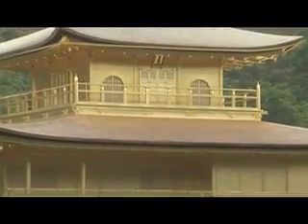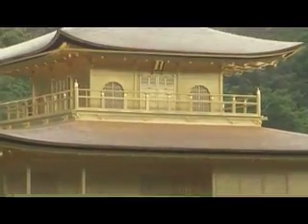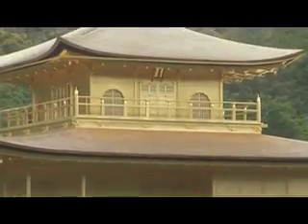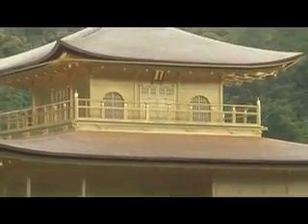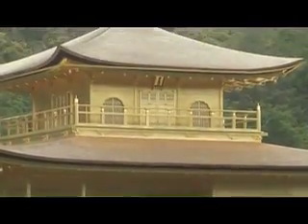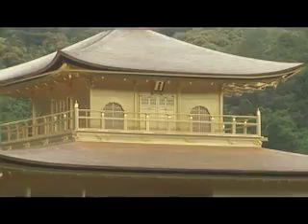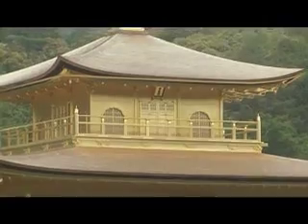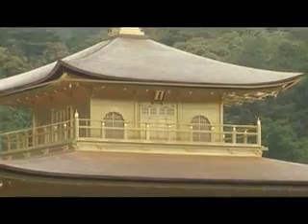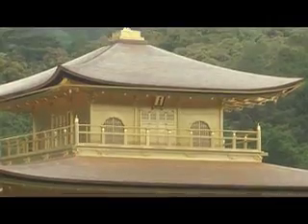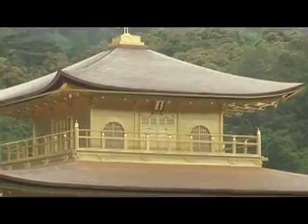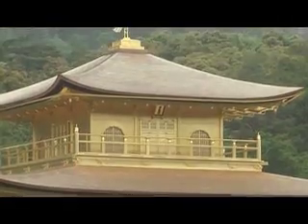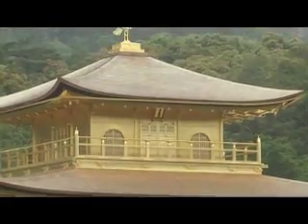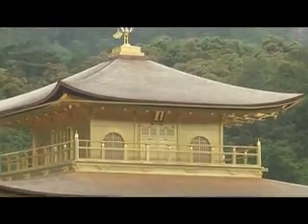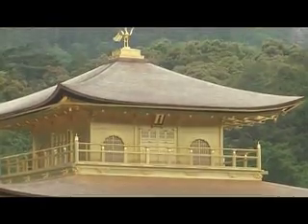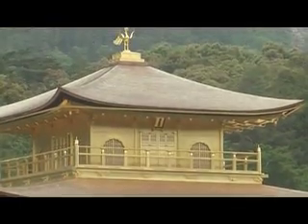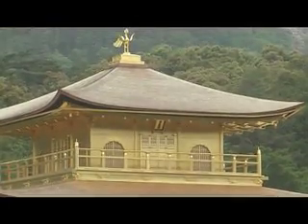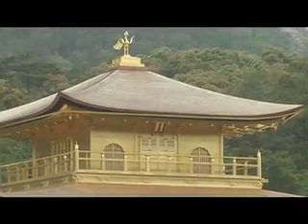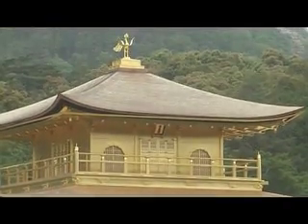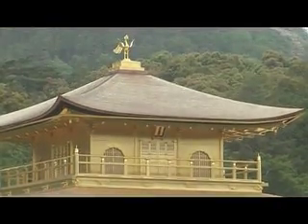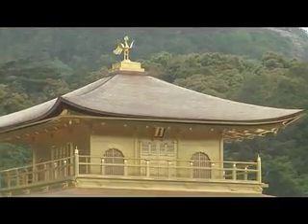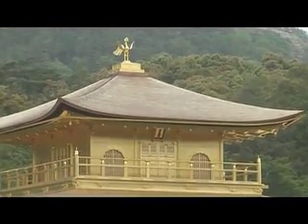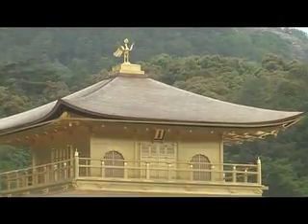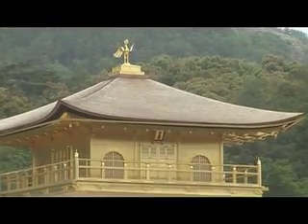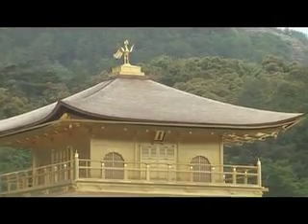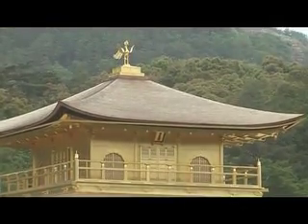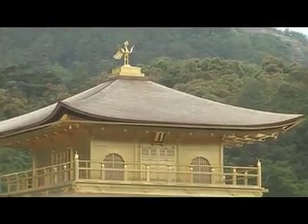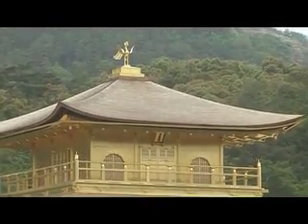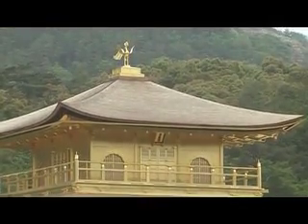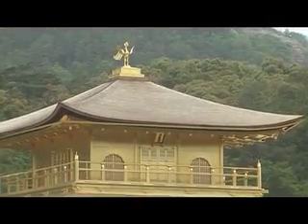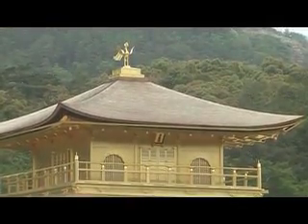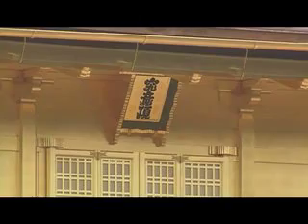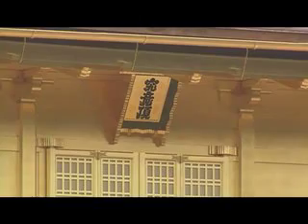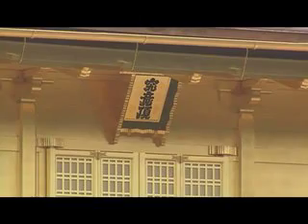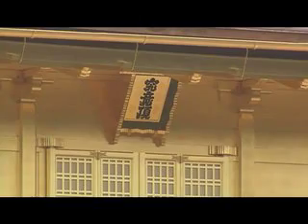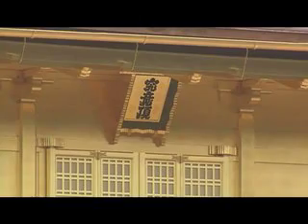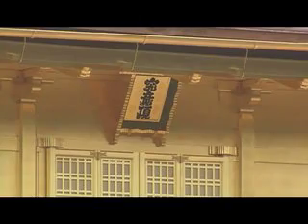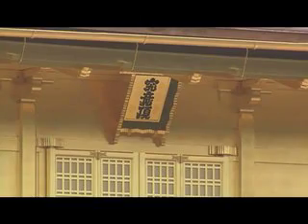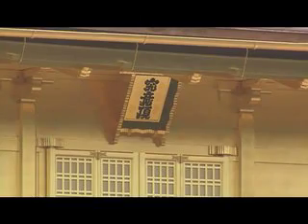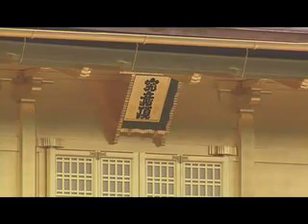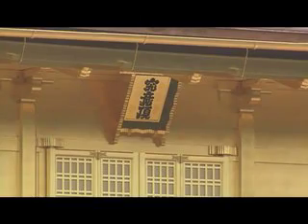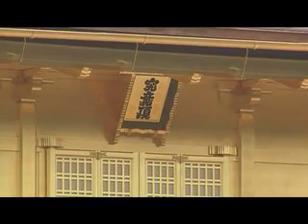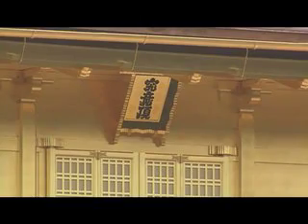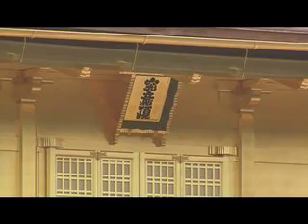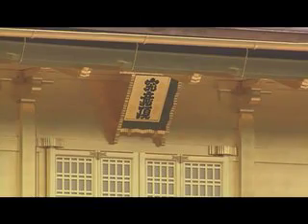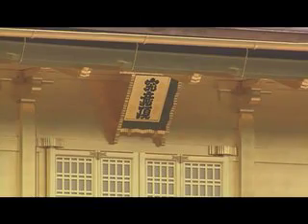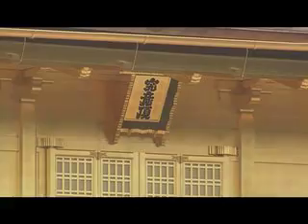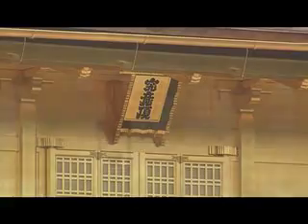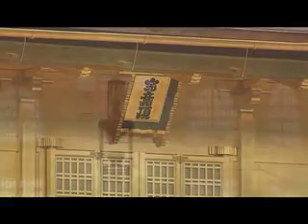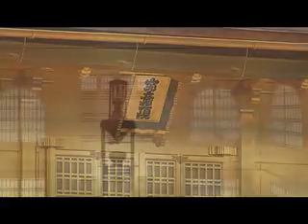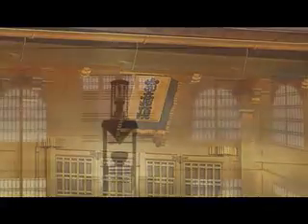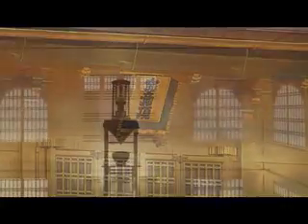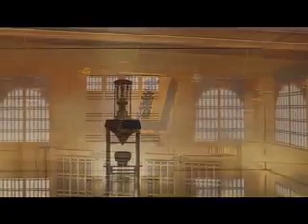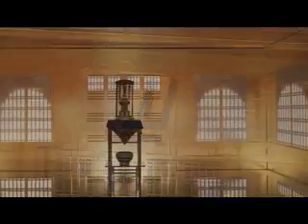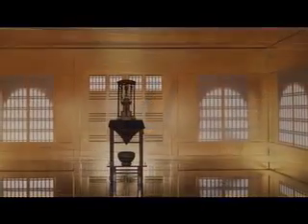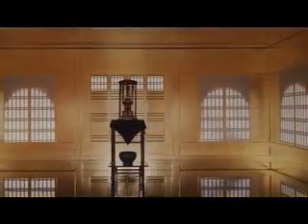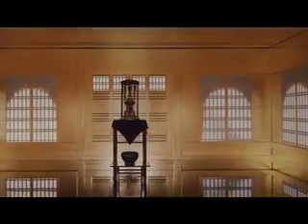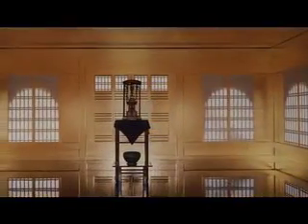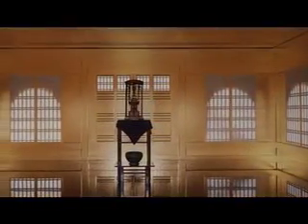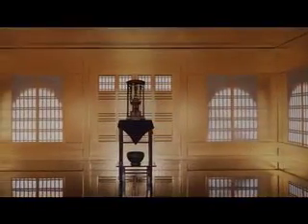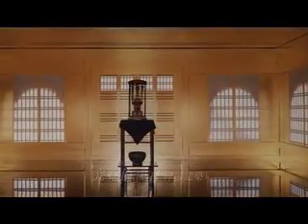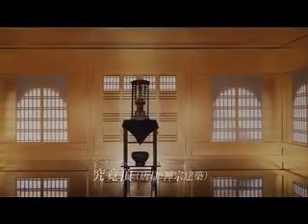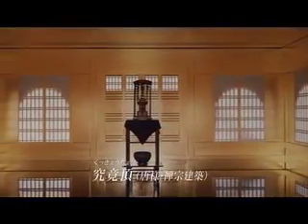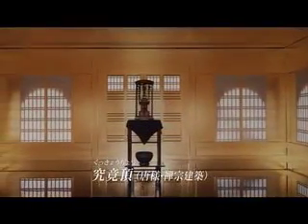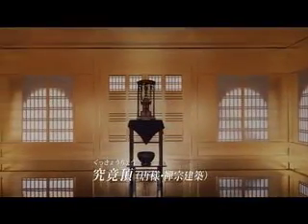The third story, topped with an auspicious phoenix, is in the Zen style and is covered in gold leaf inside and out.